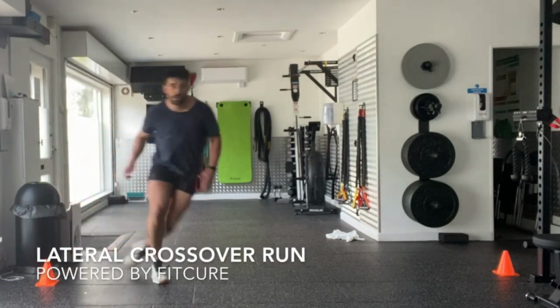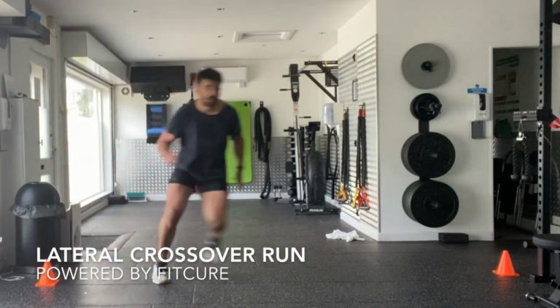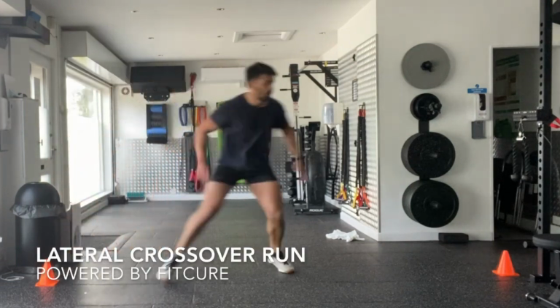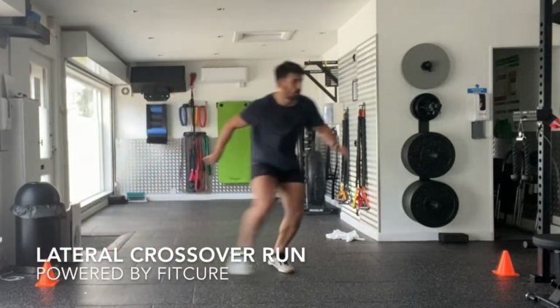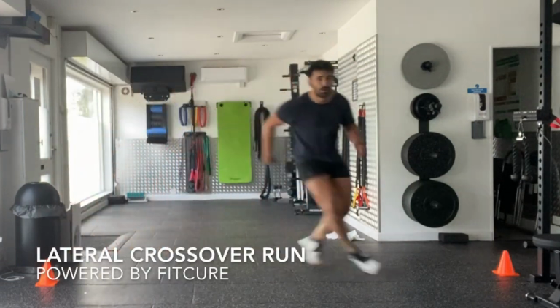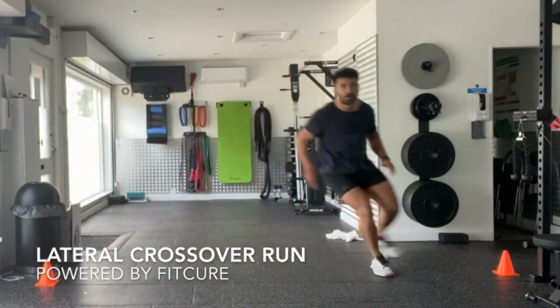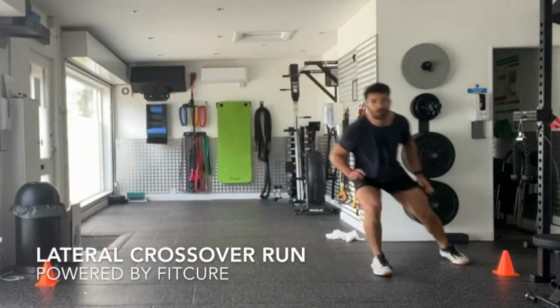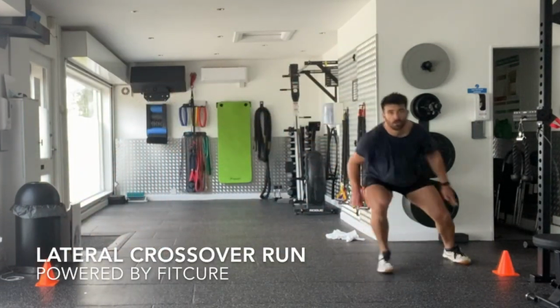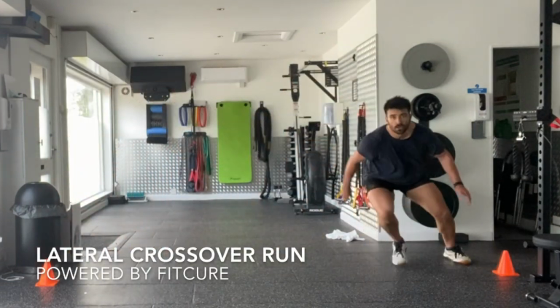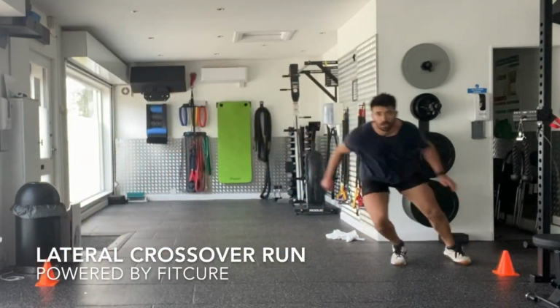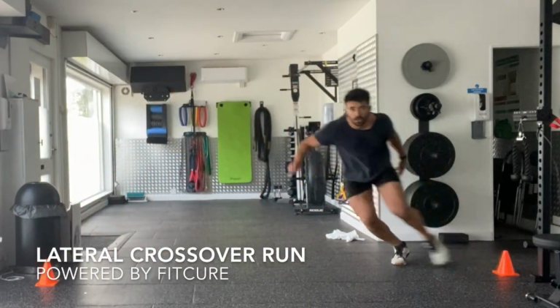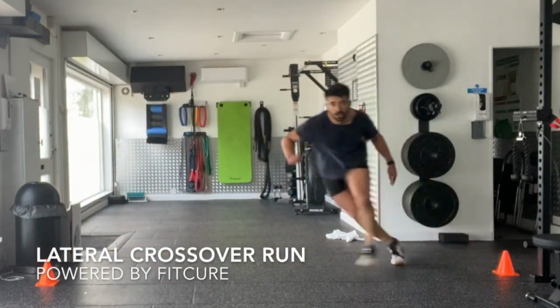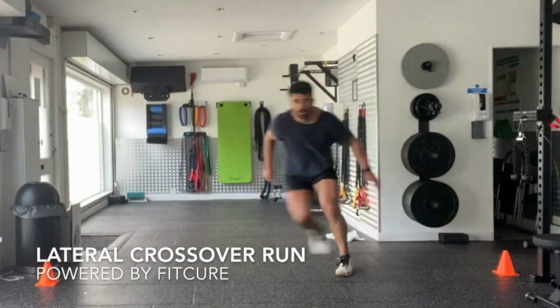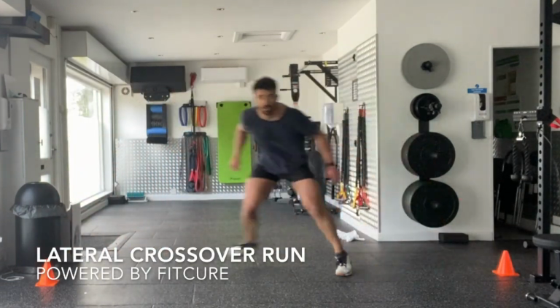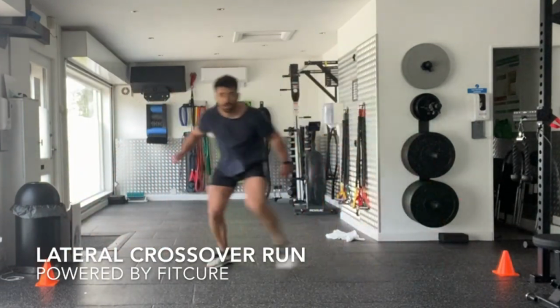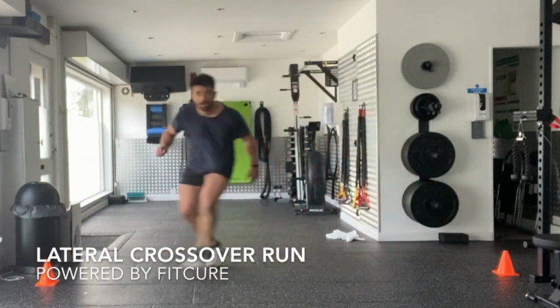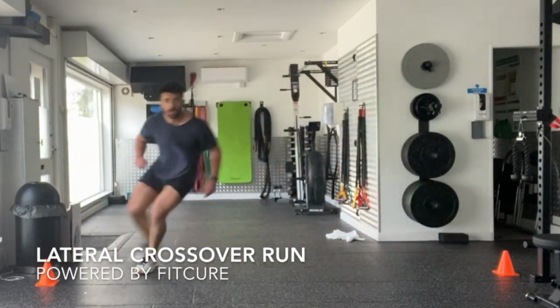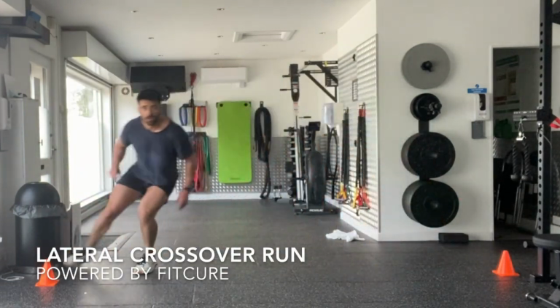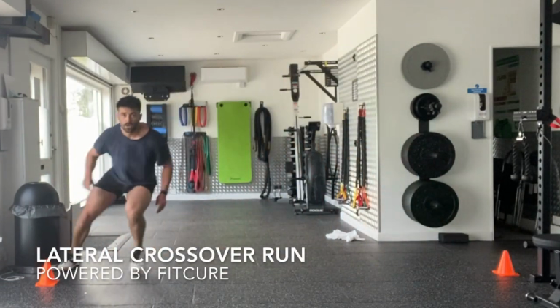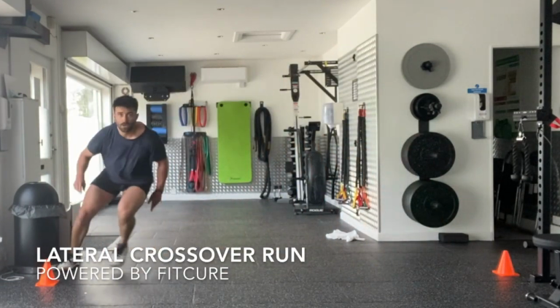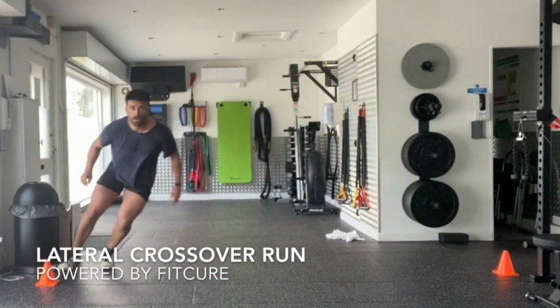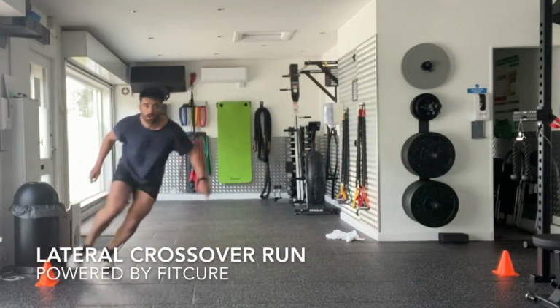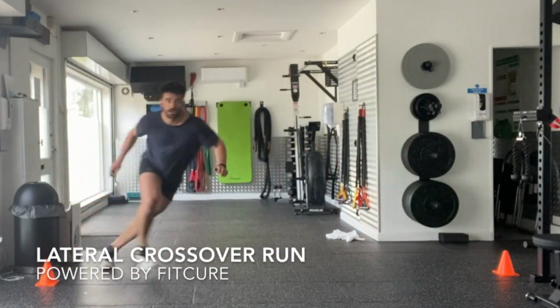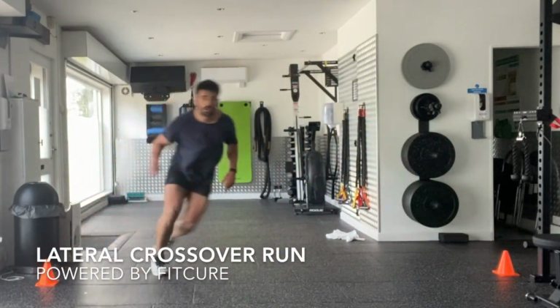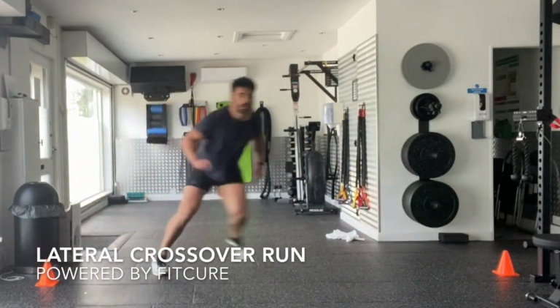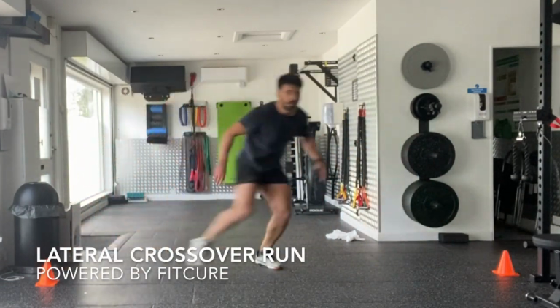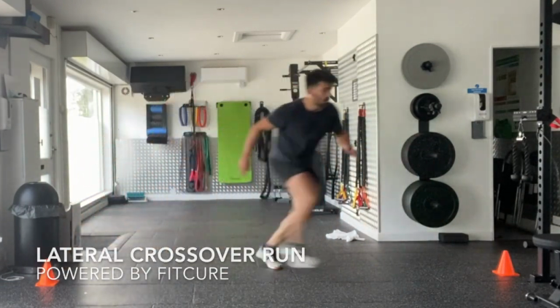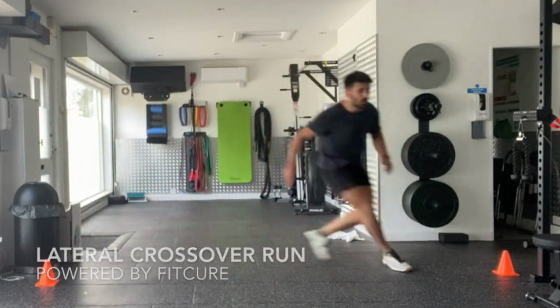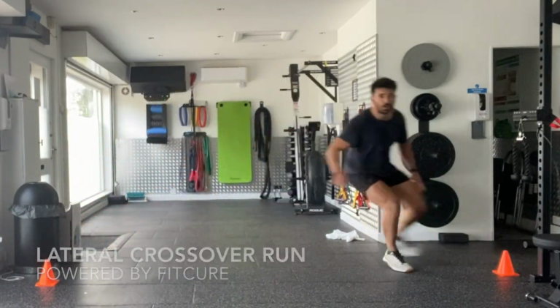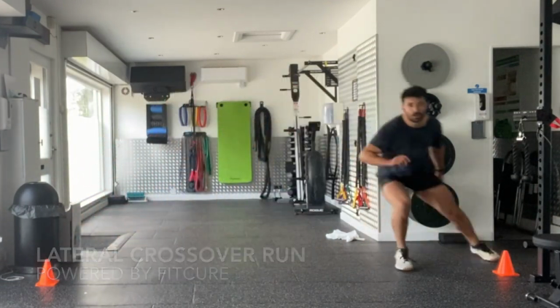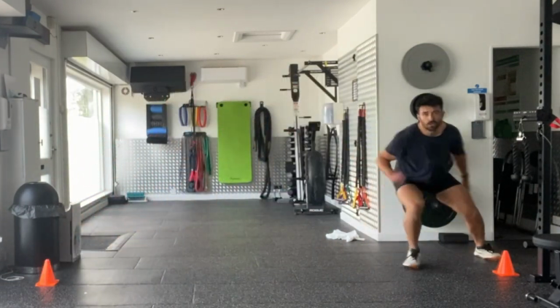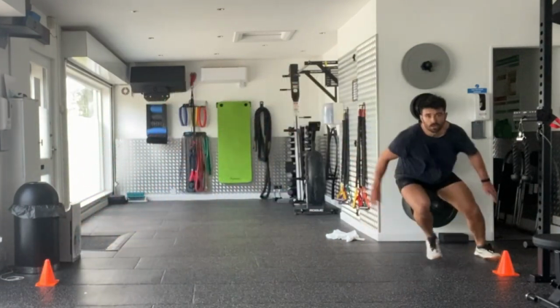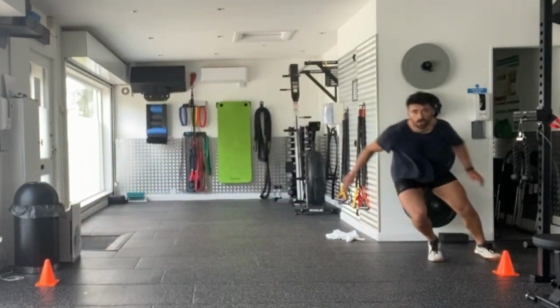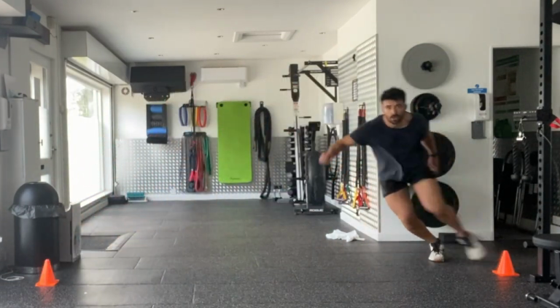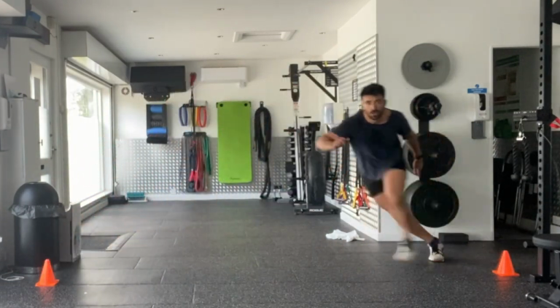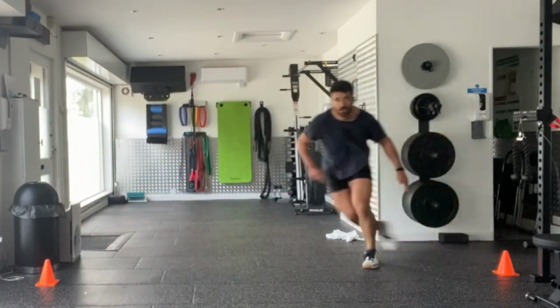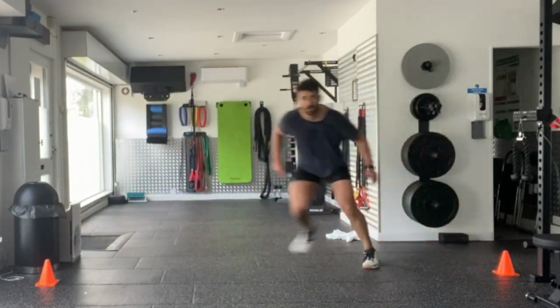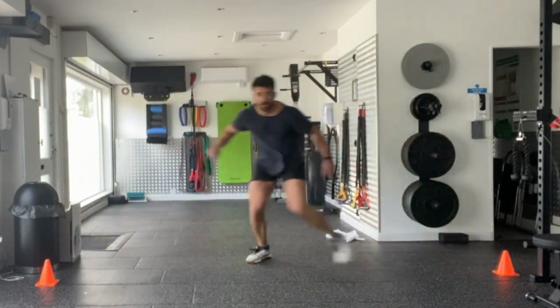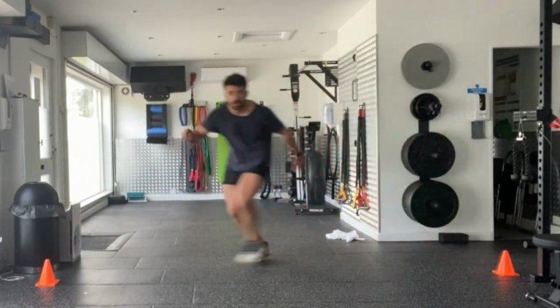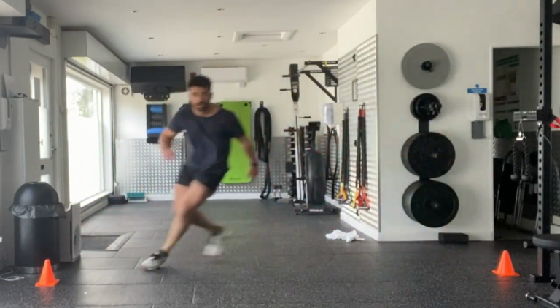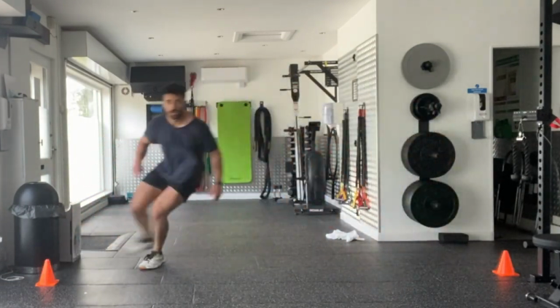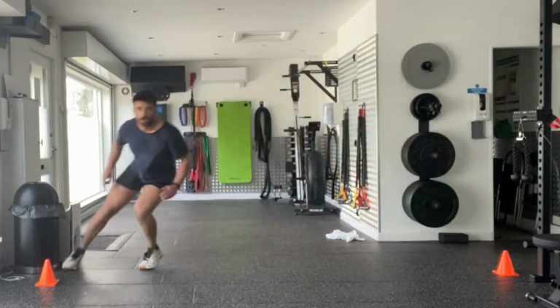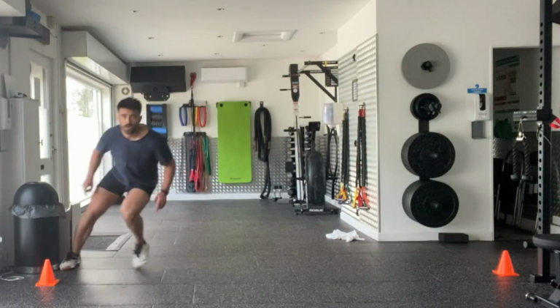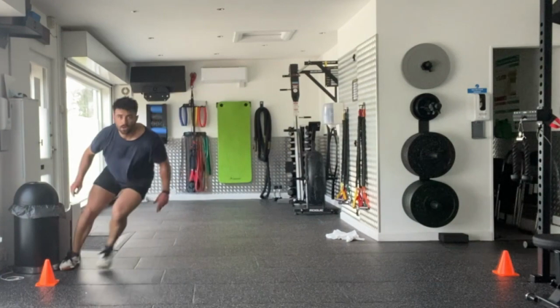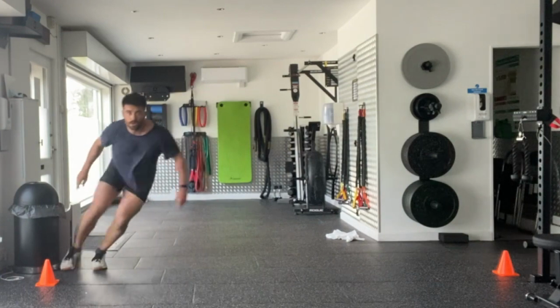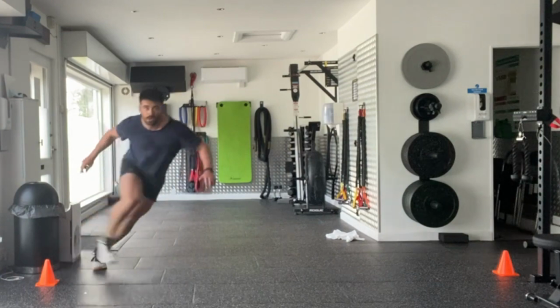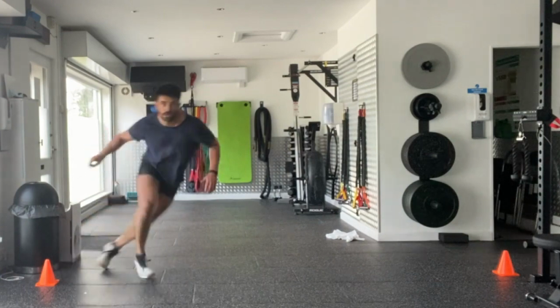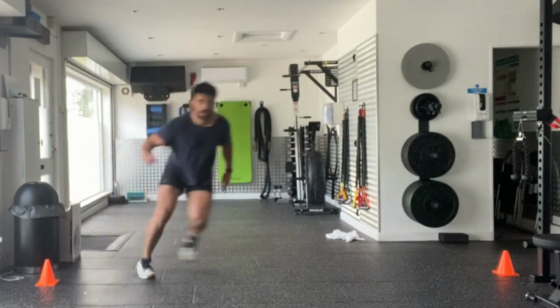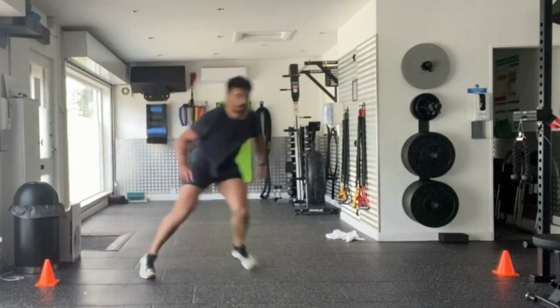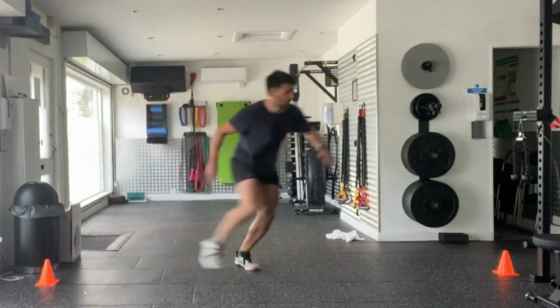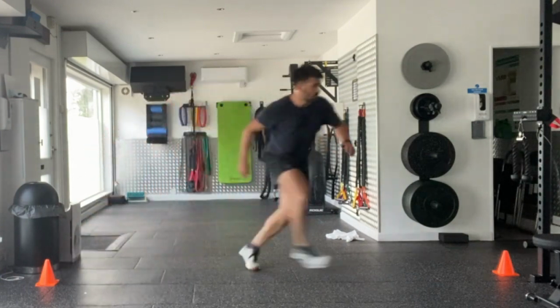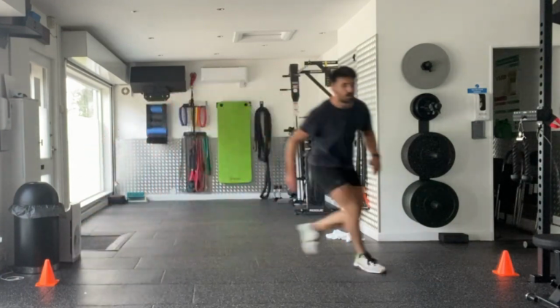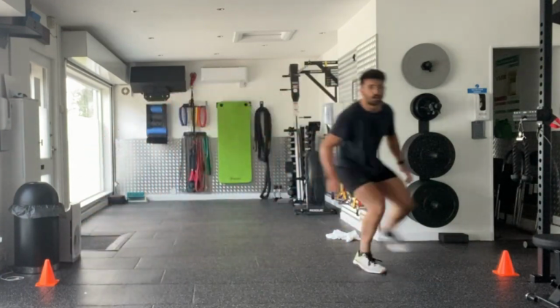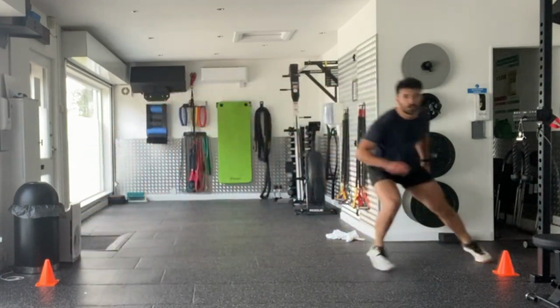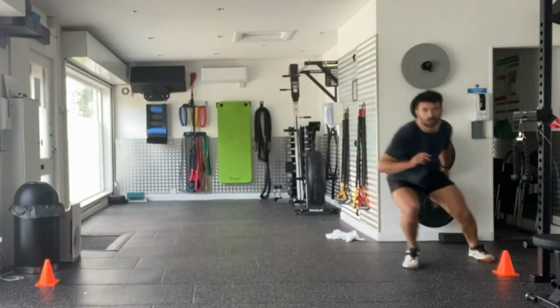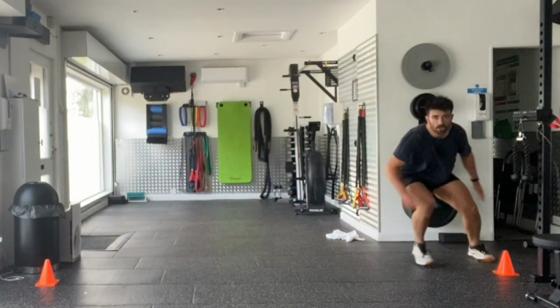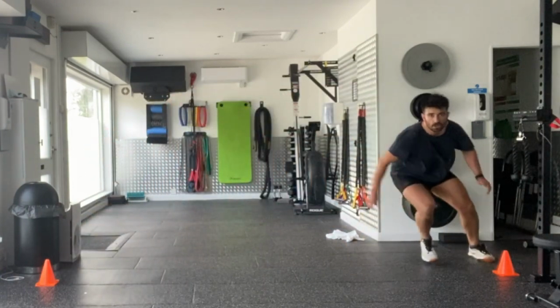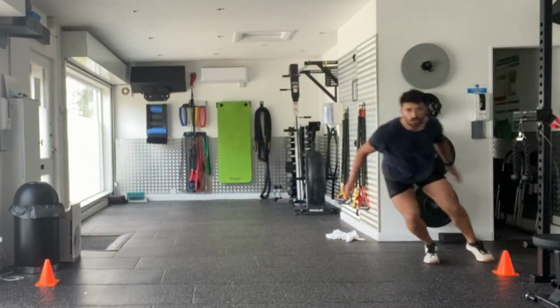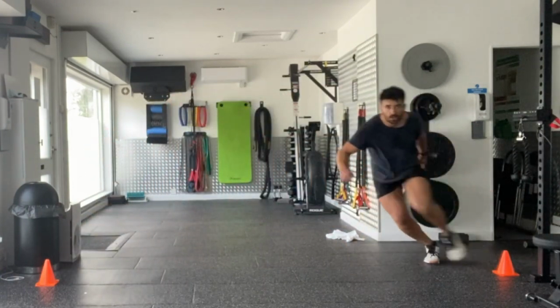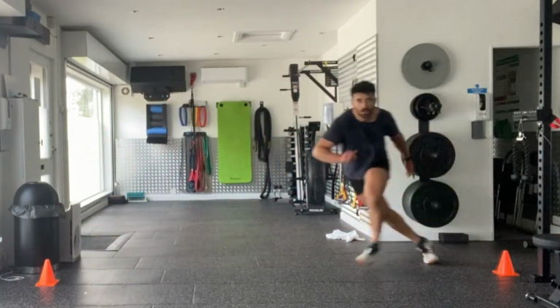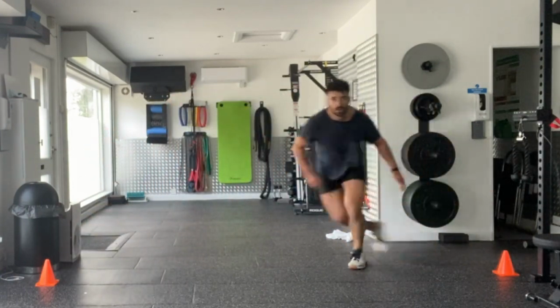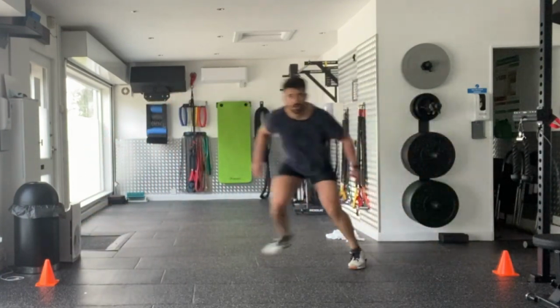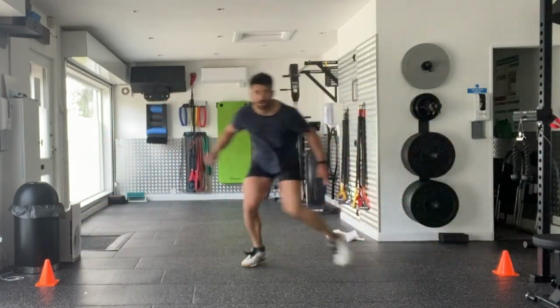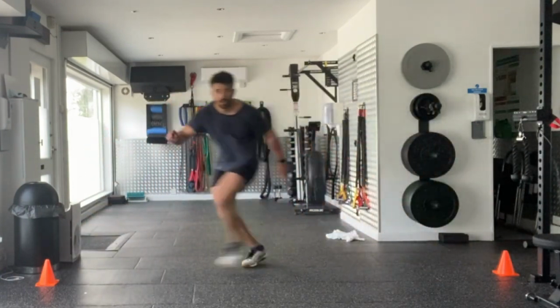Lateral crossover run. Set up two cones the prescribed distance apart — in this case, about five yards apart due to limited space.